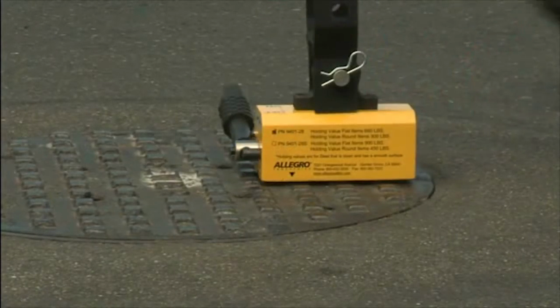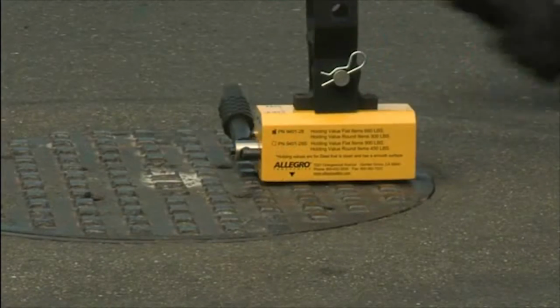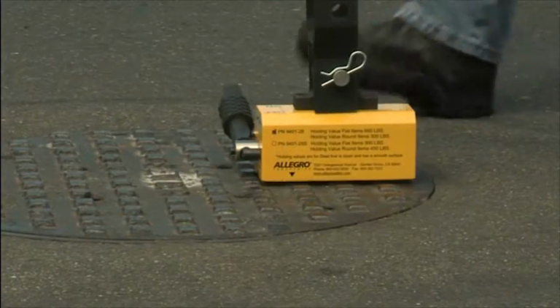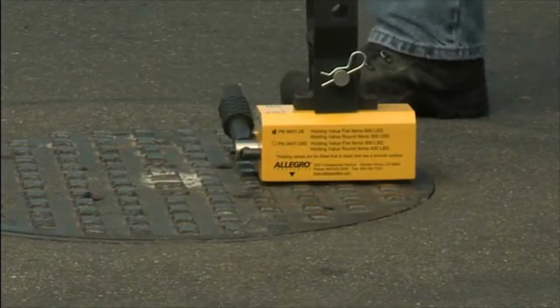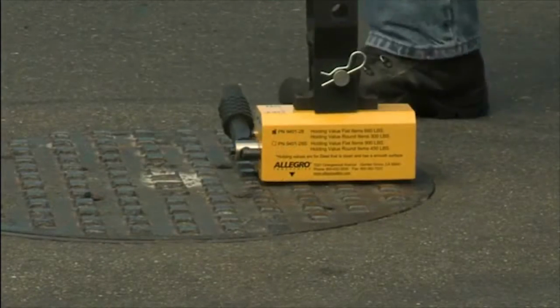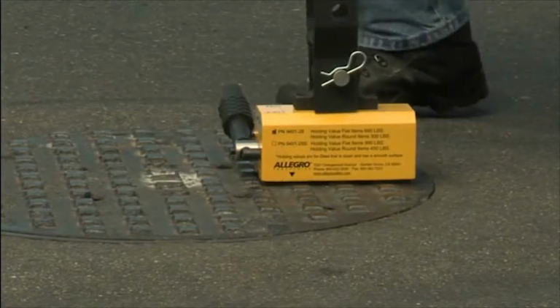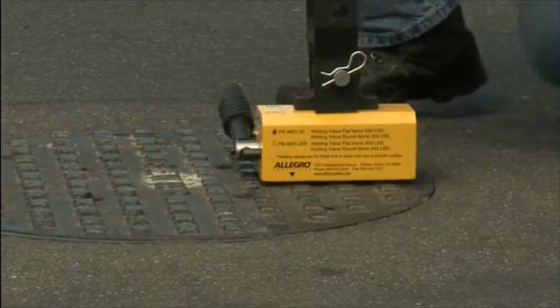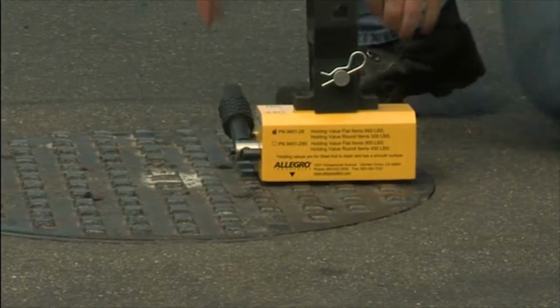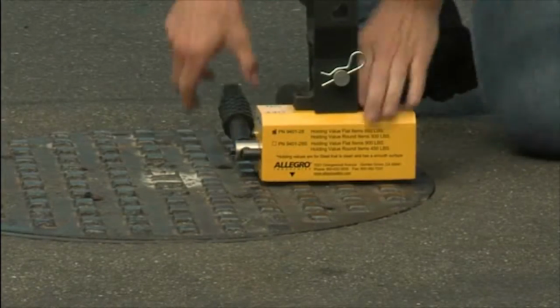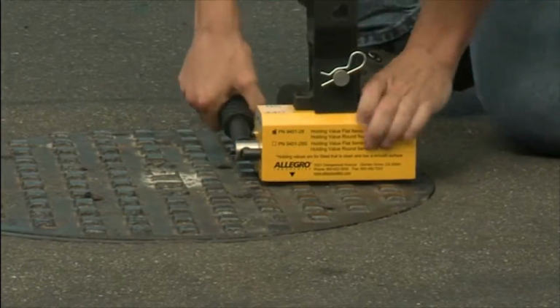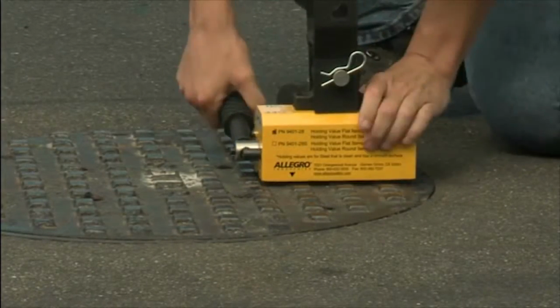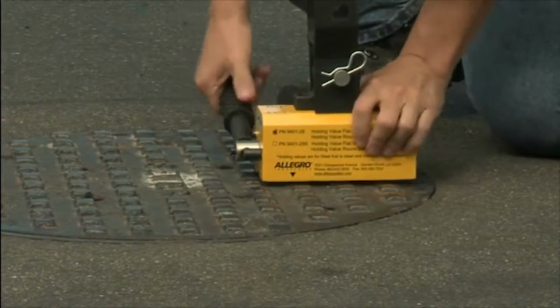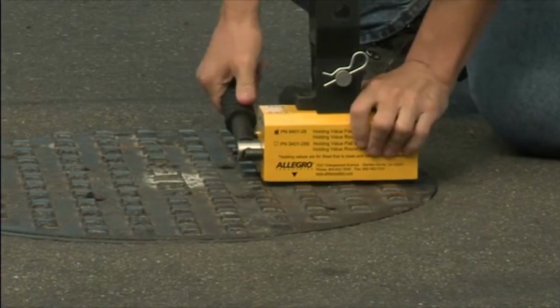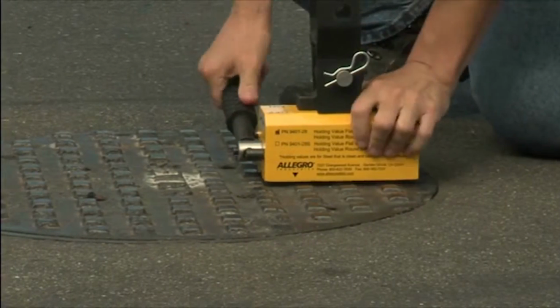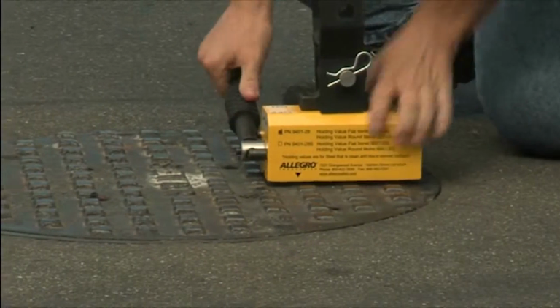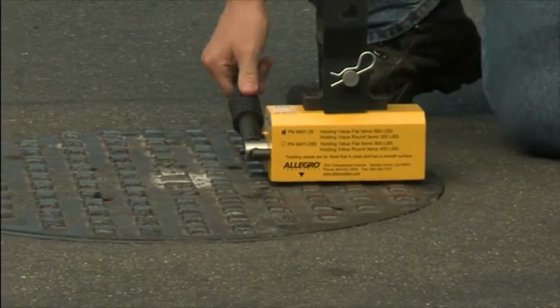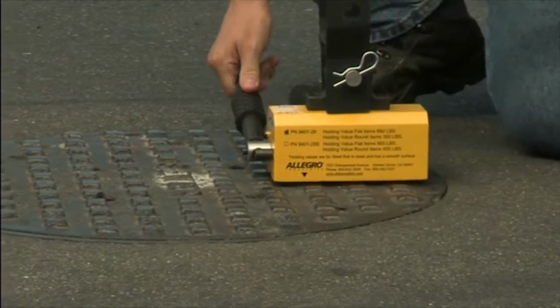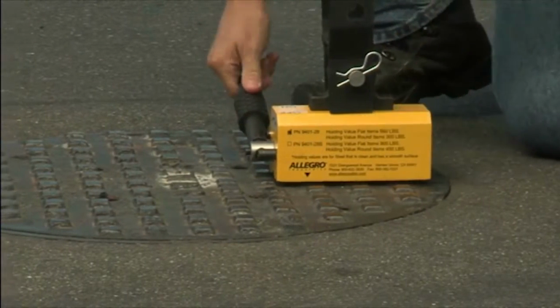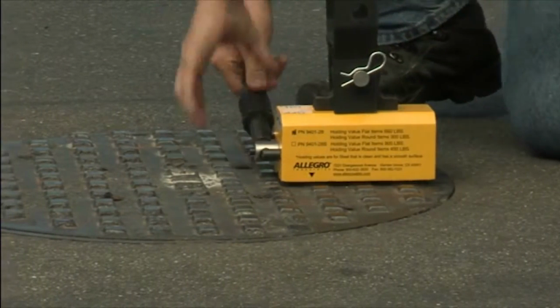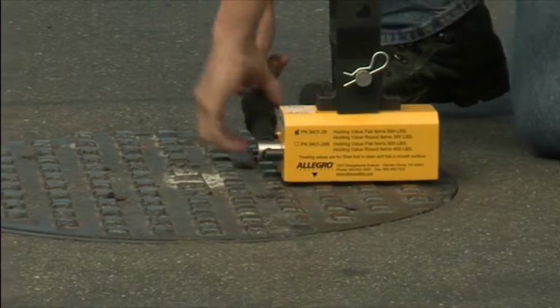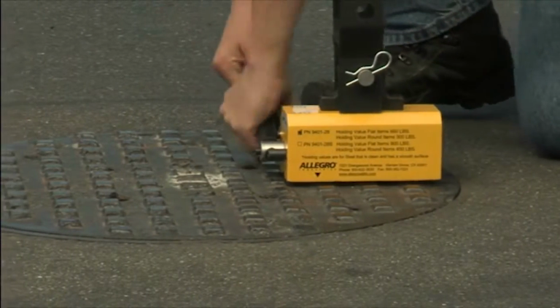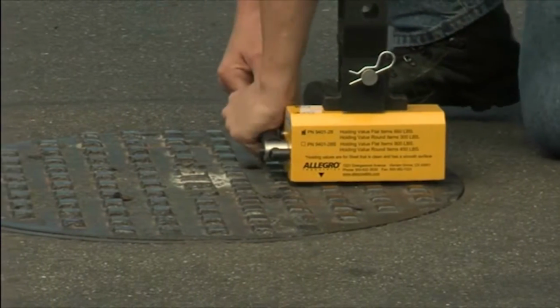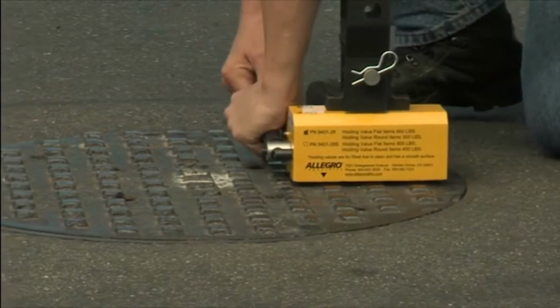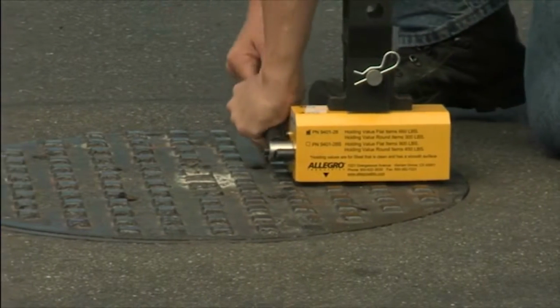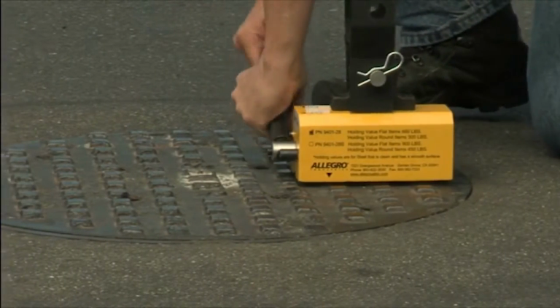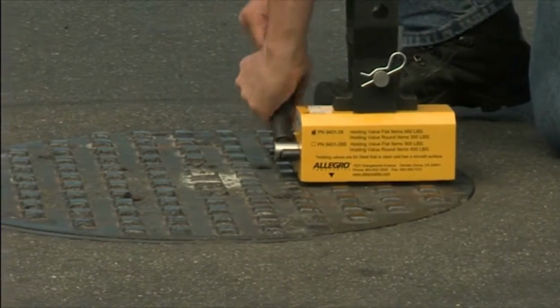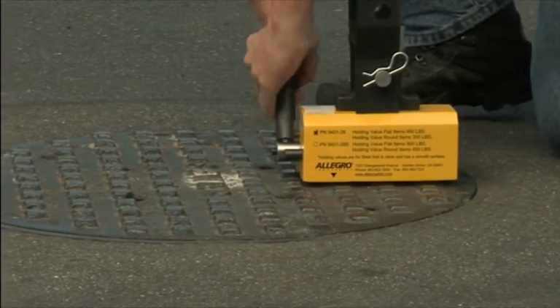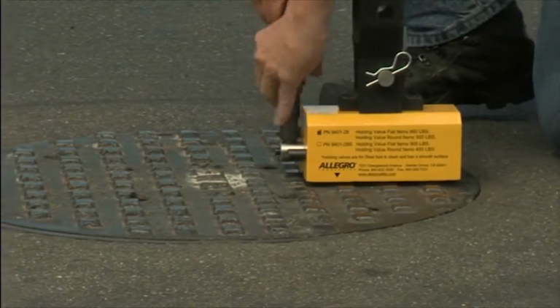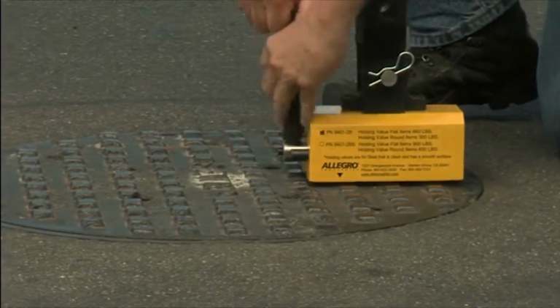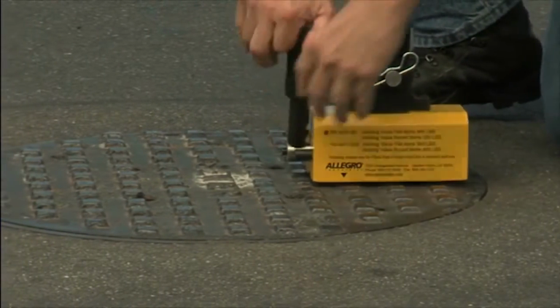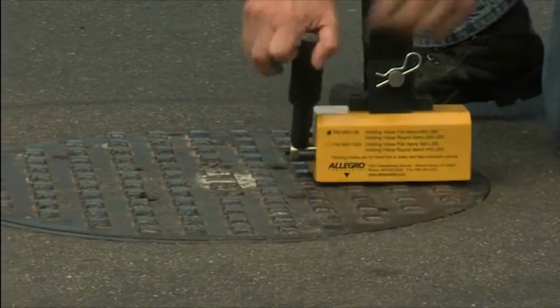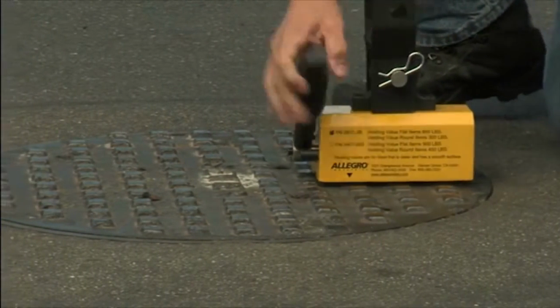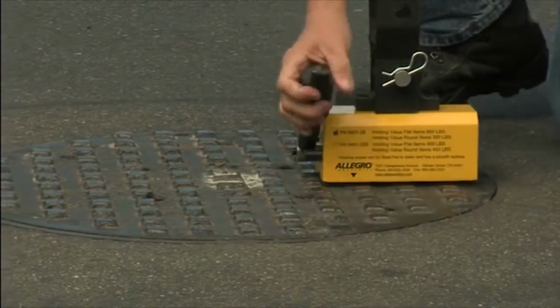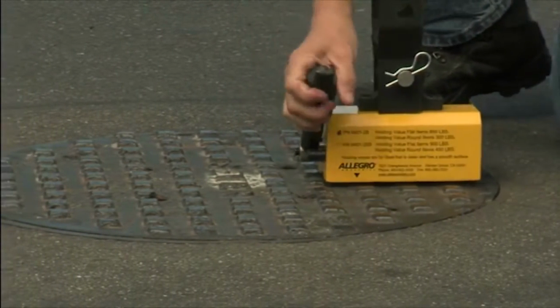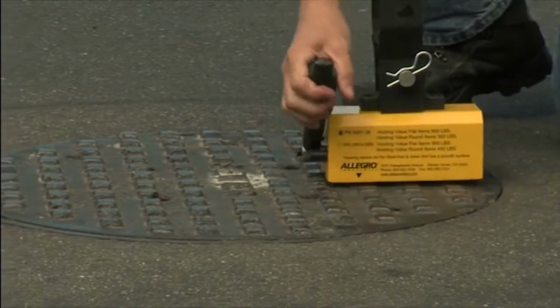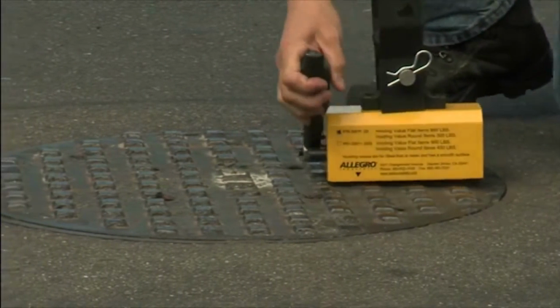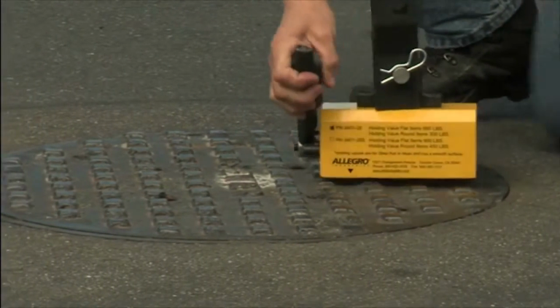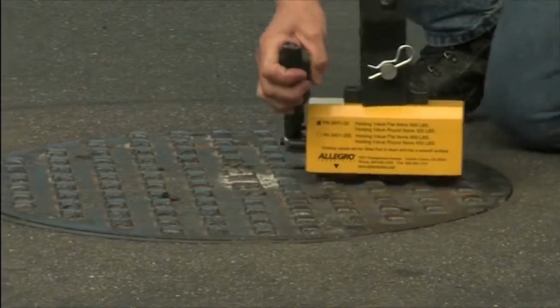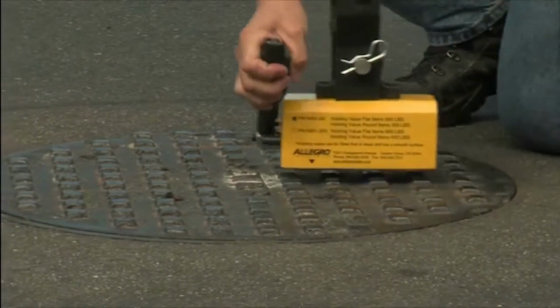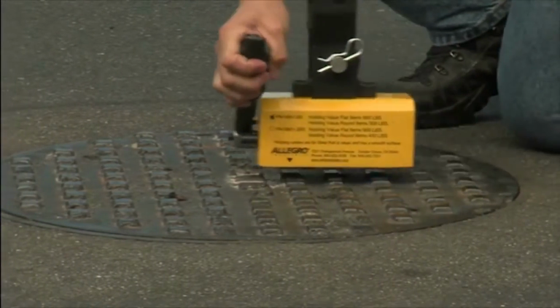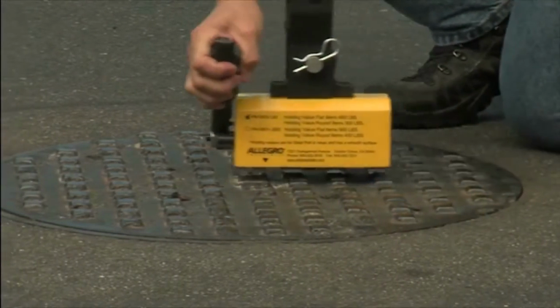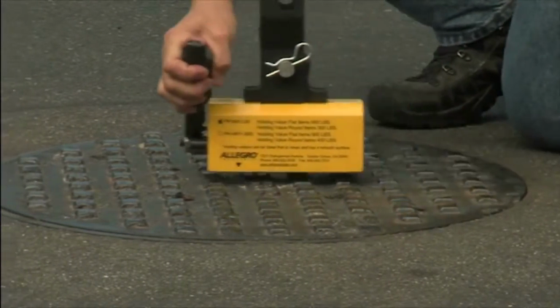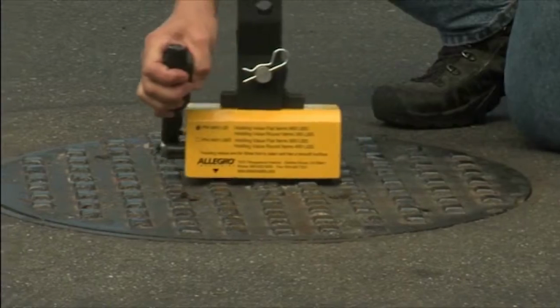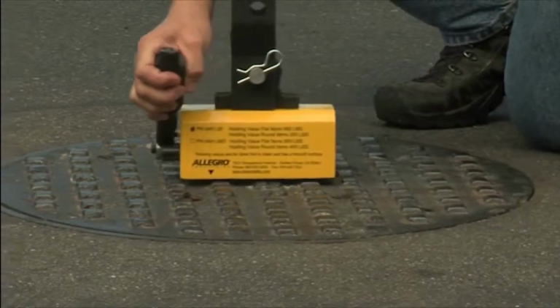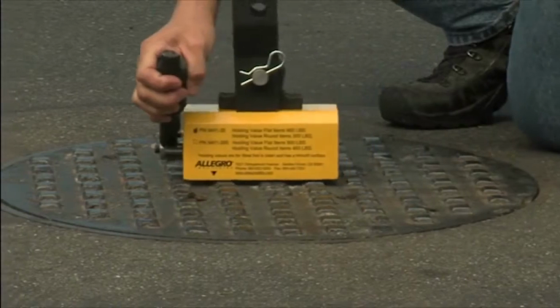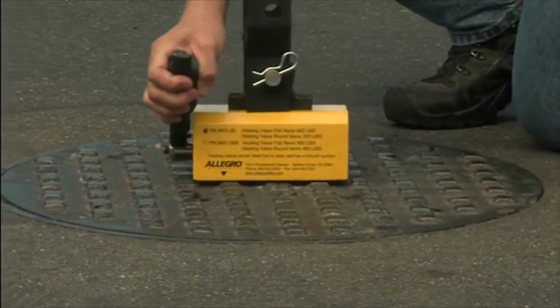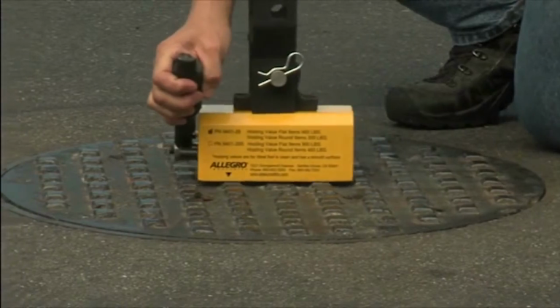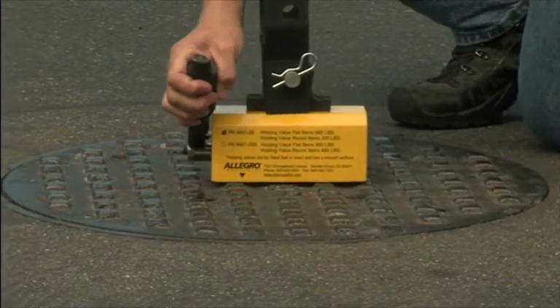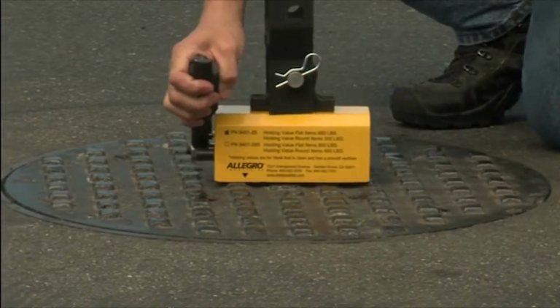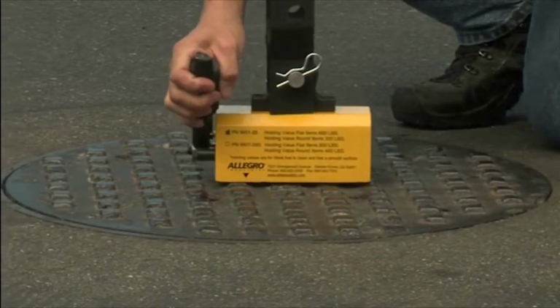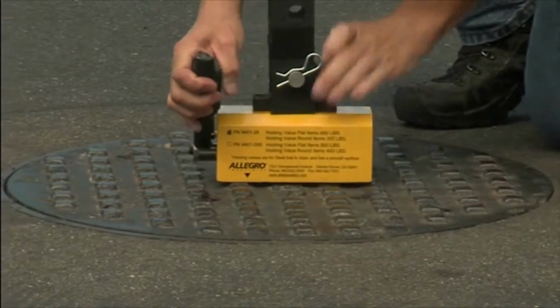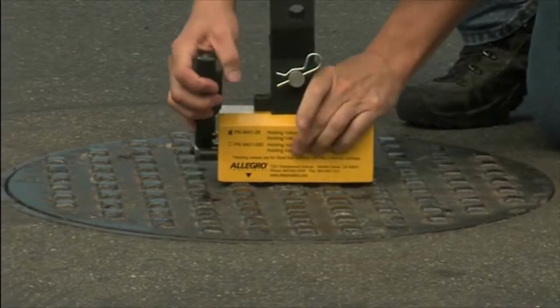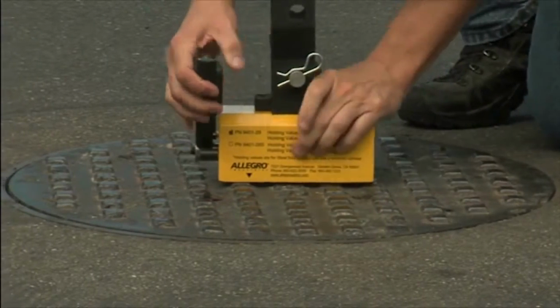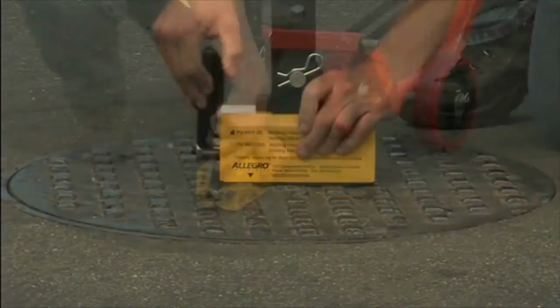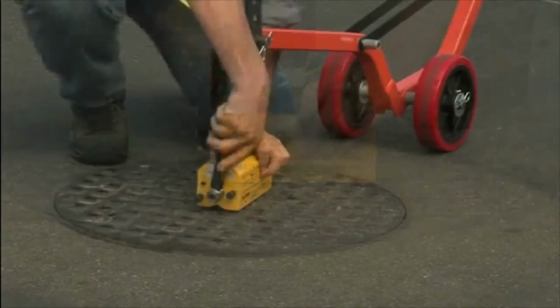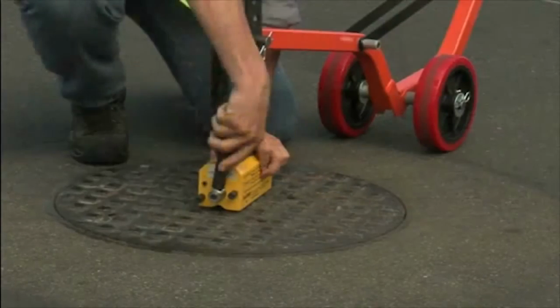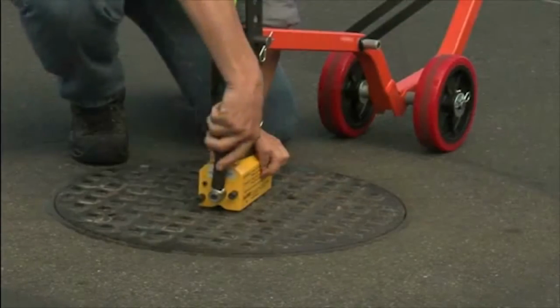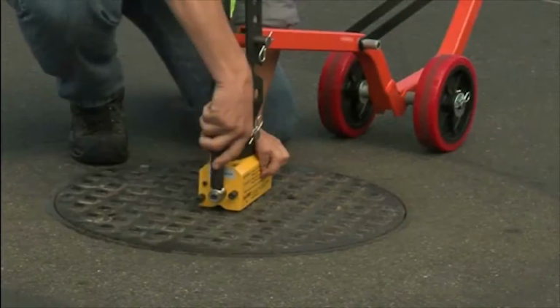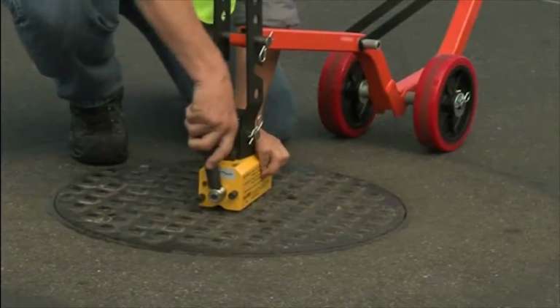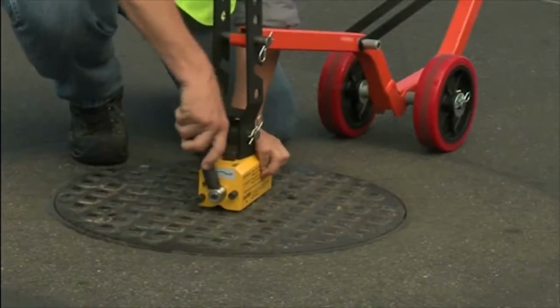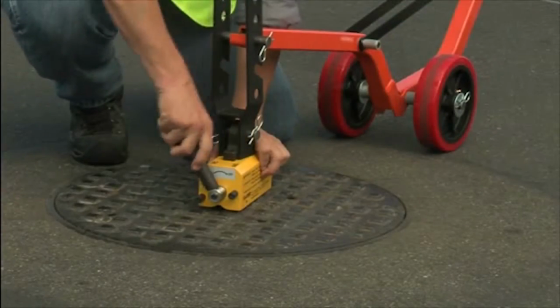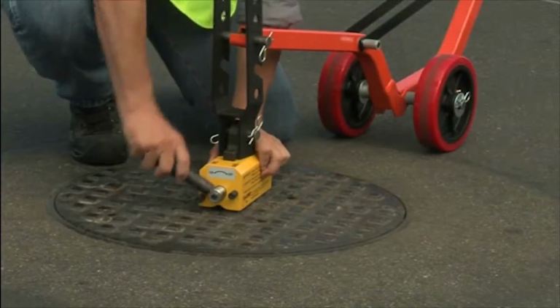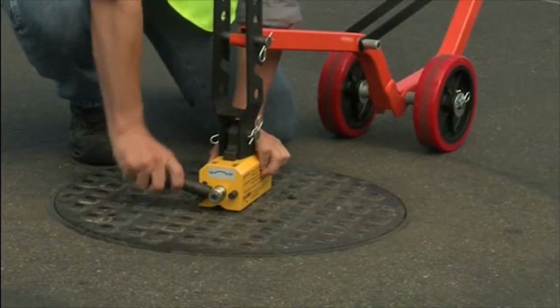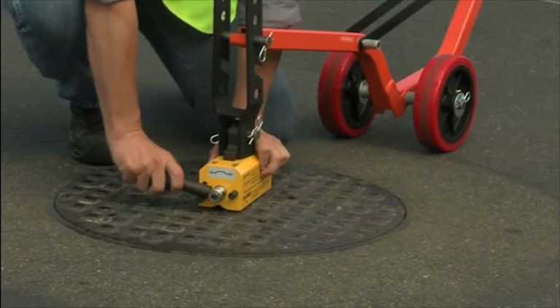Once the lid is free, you can now reposition the unit to the center of the lid, engage the magnet, and move the lid safely.